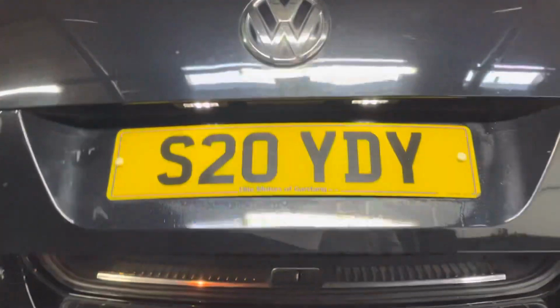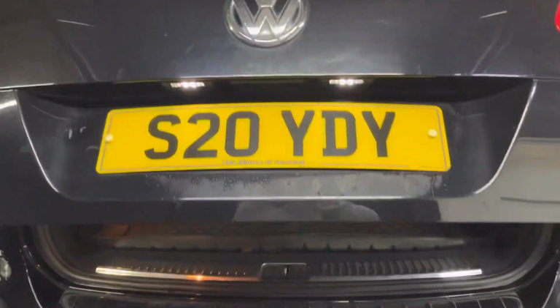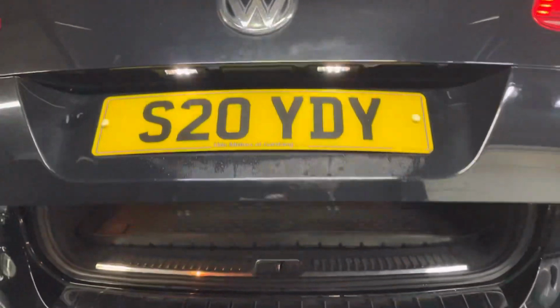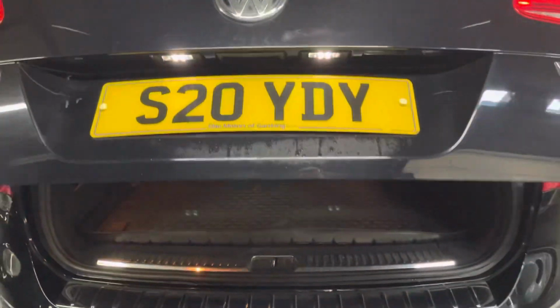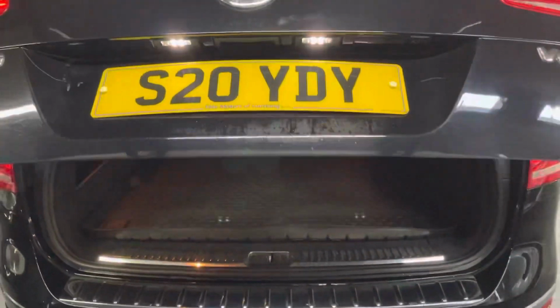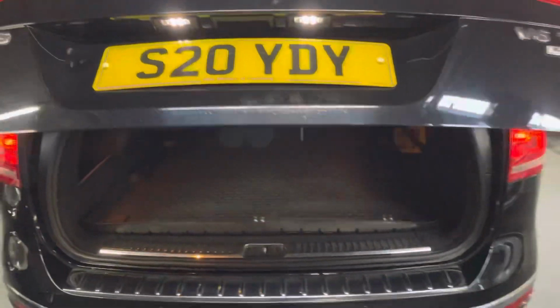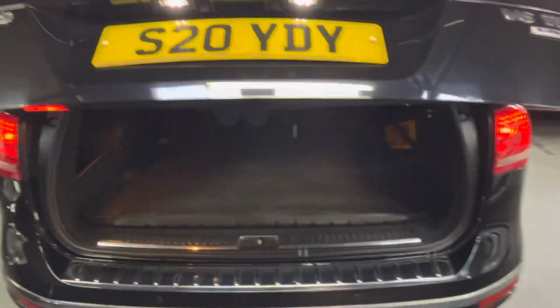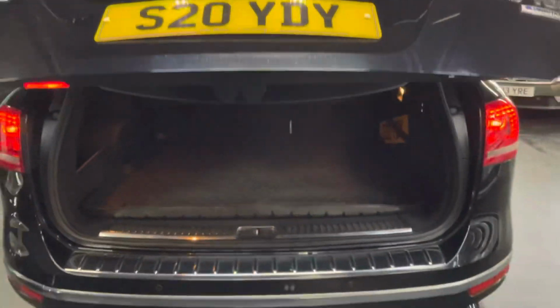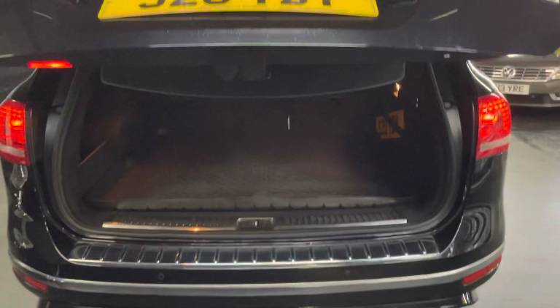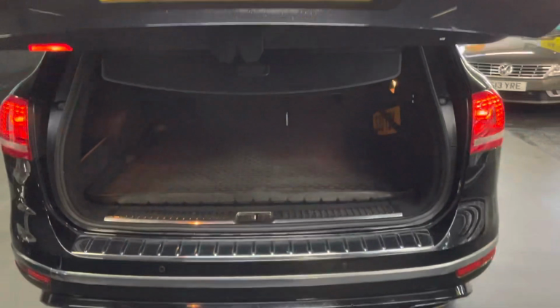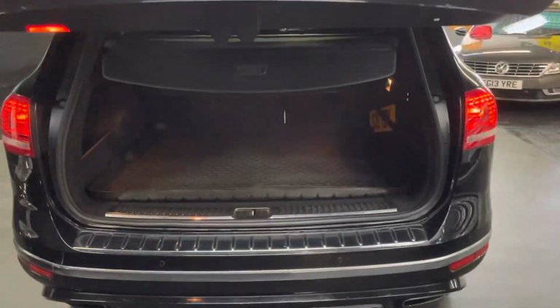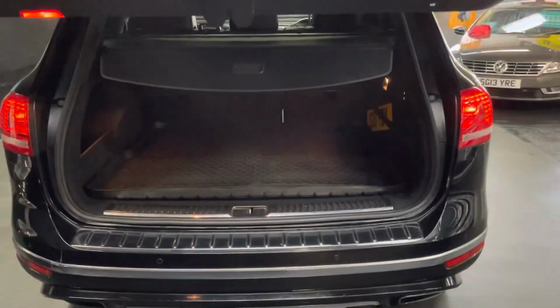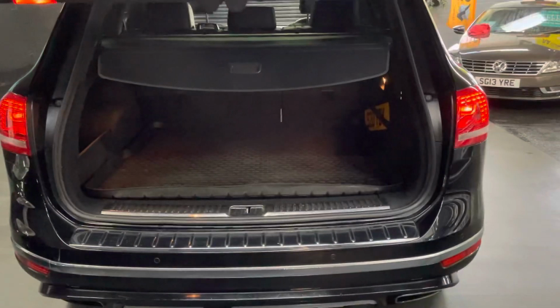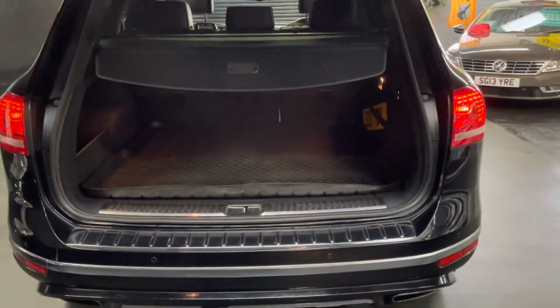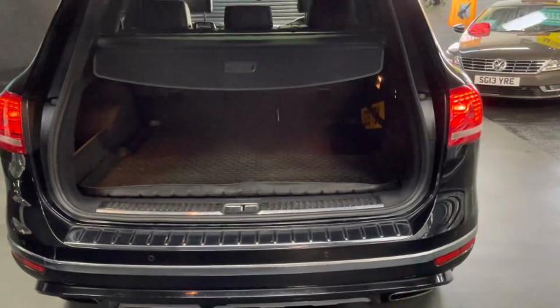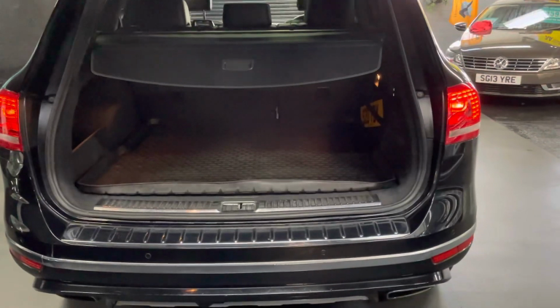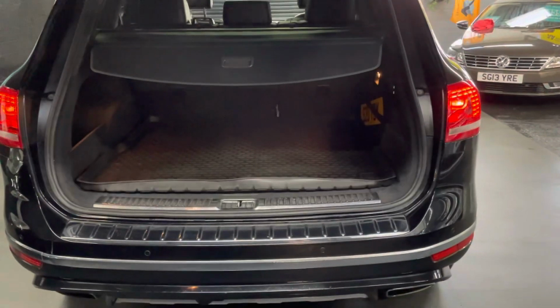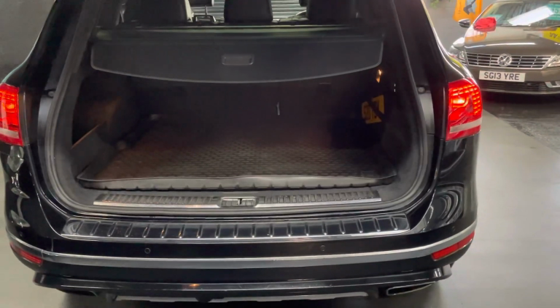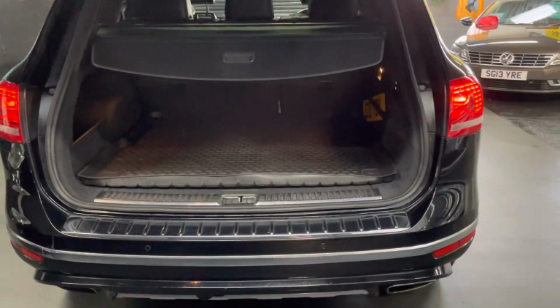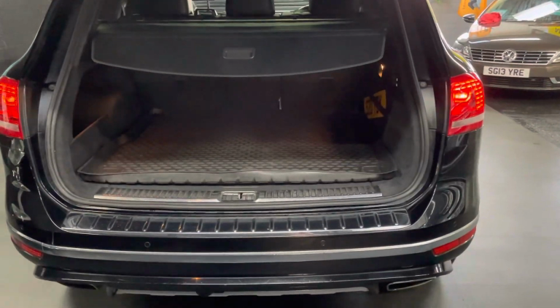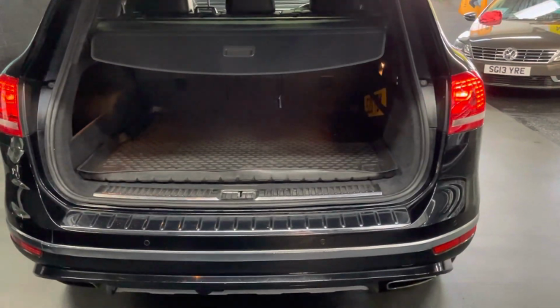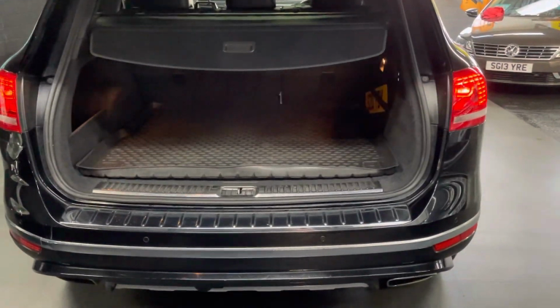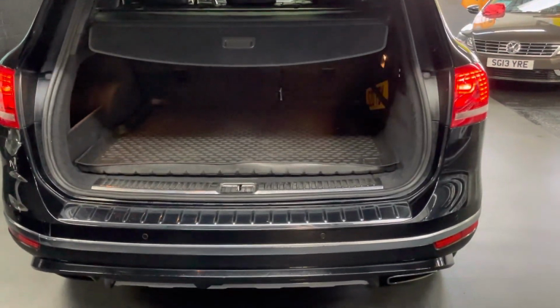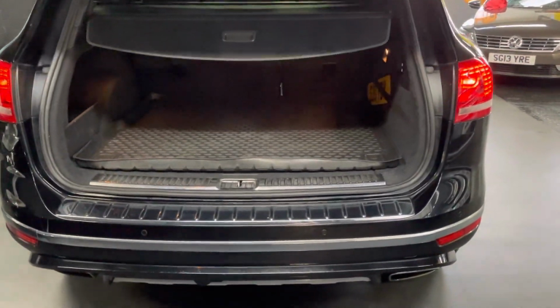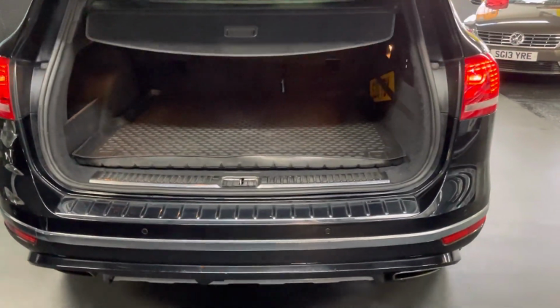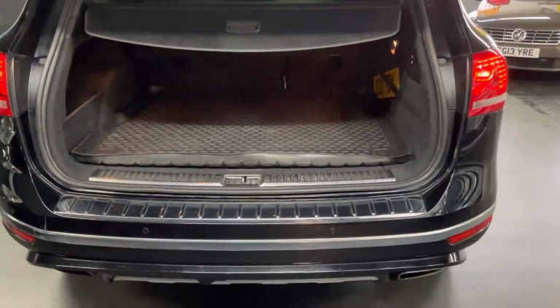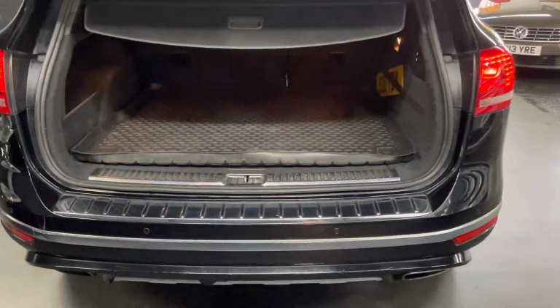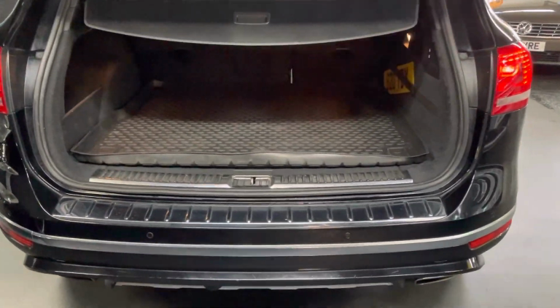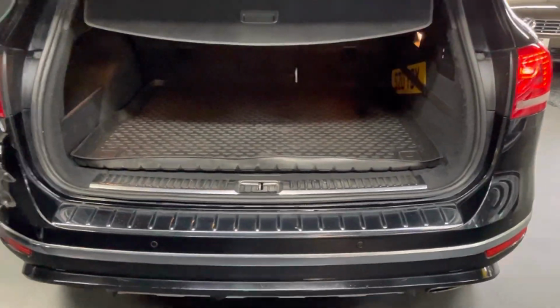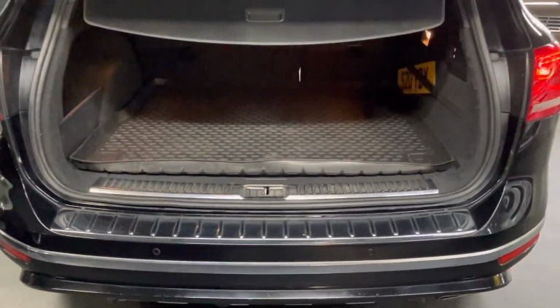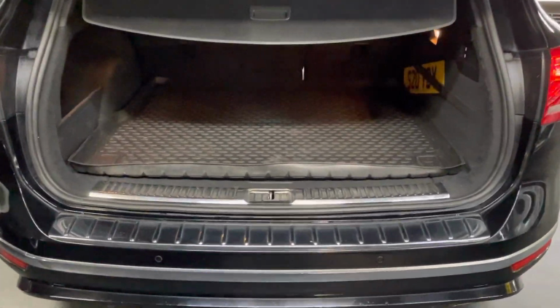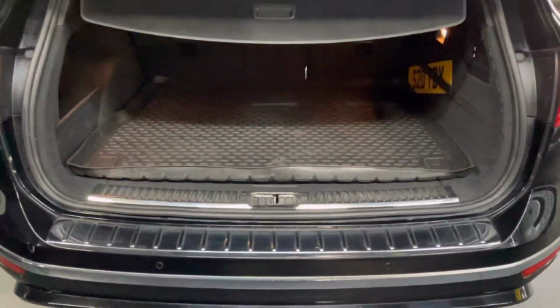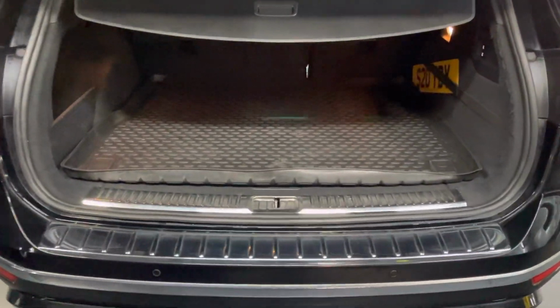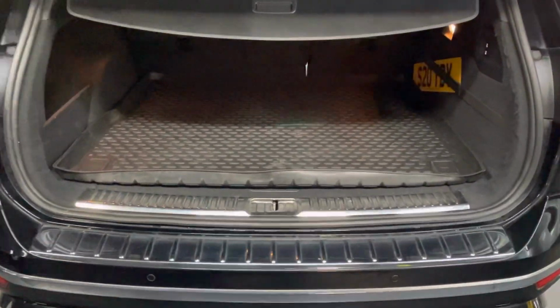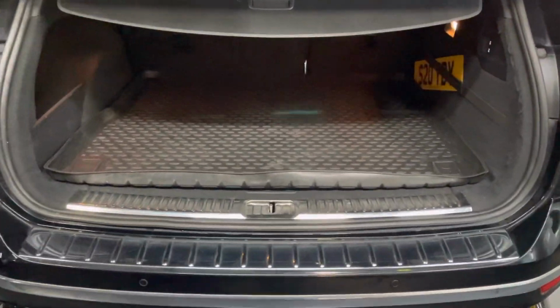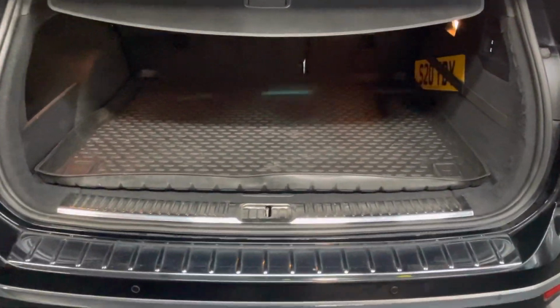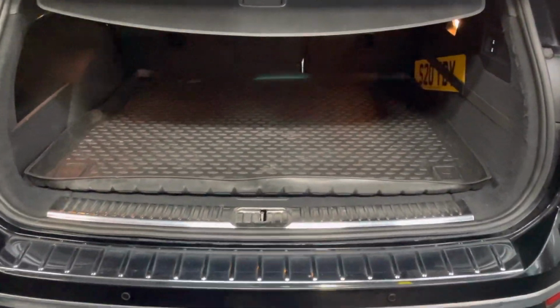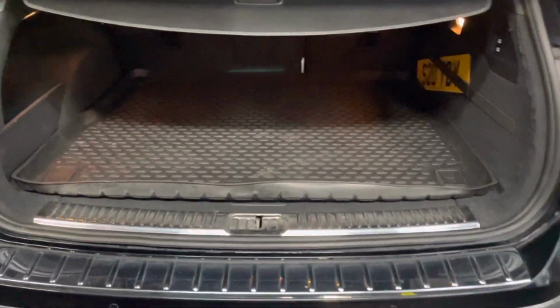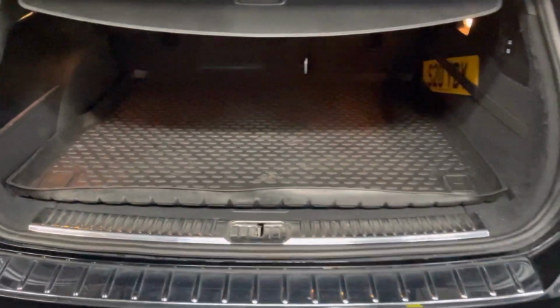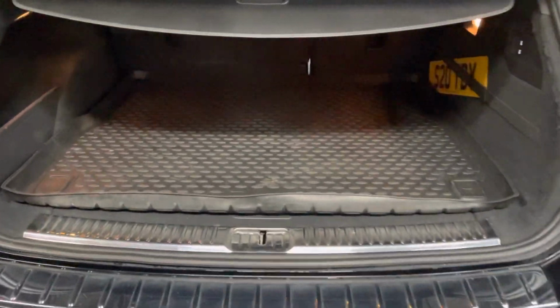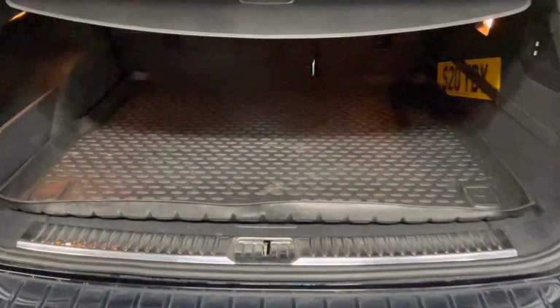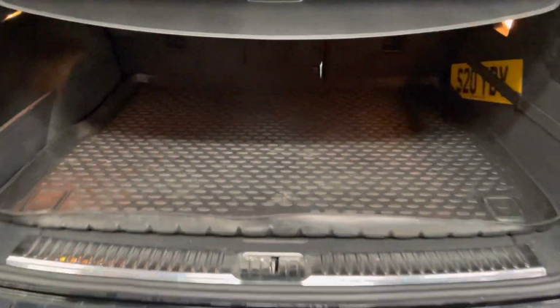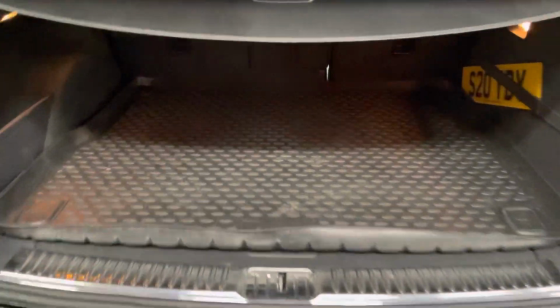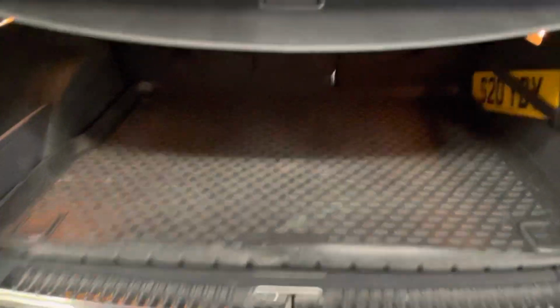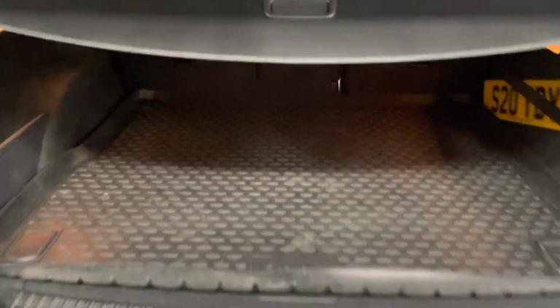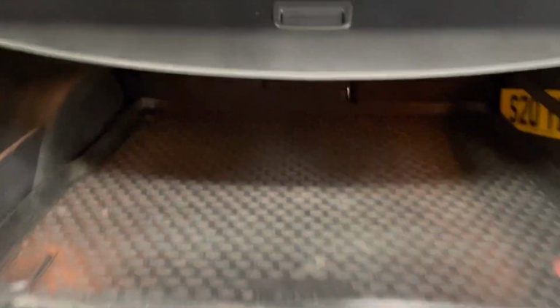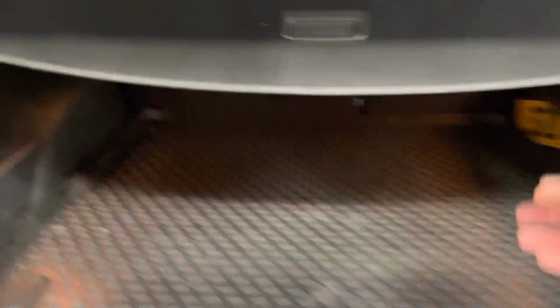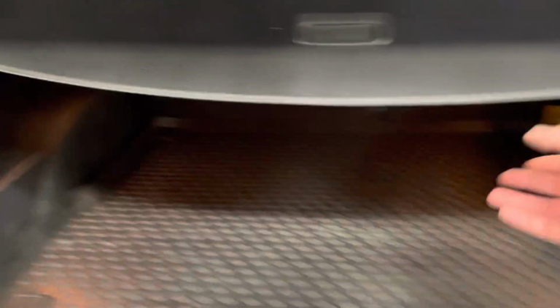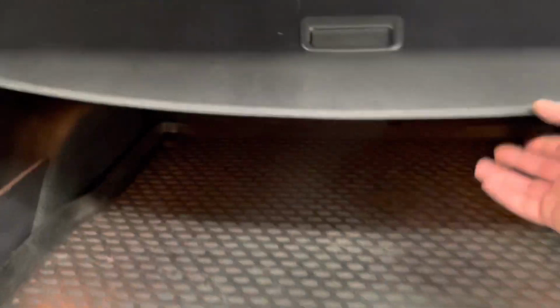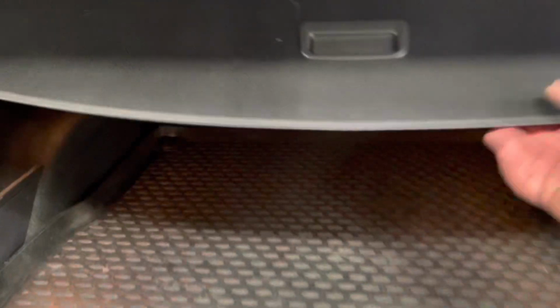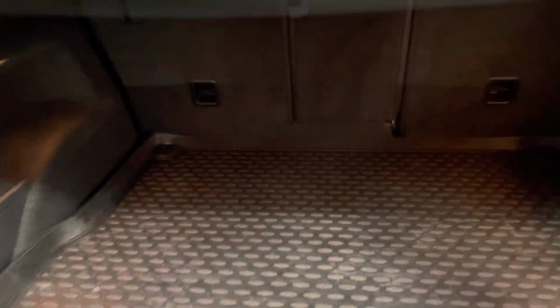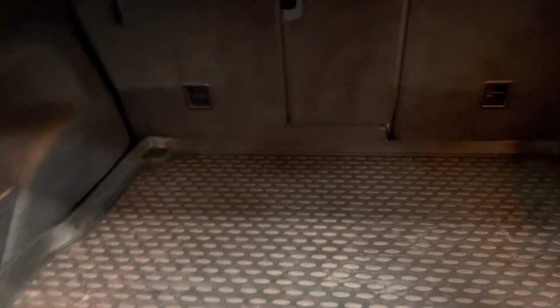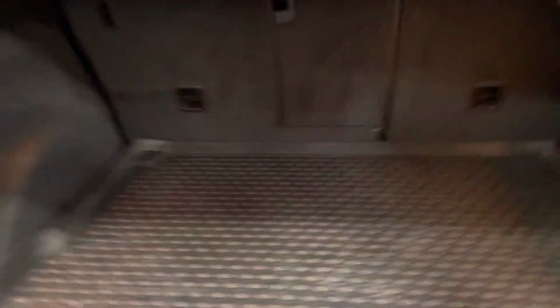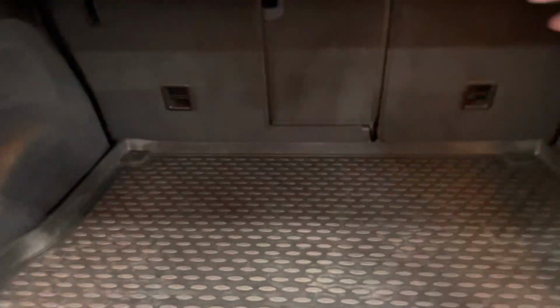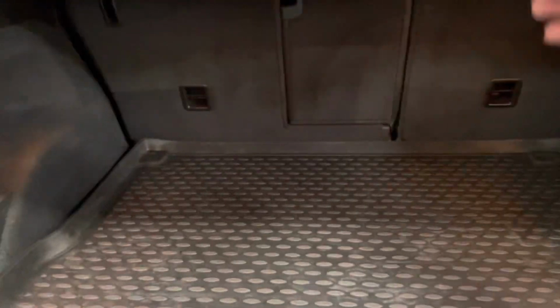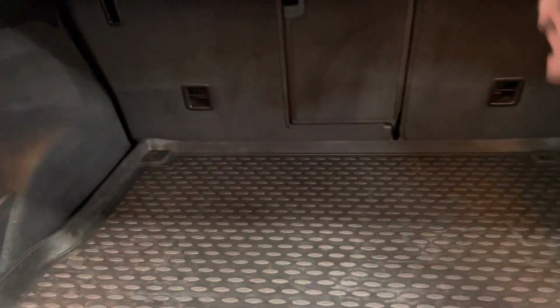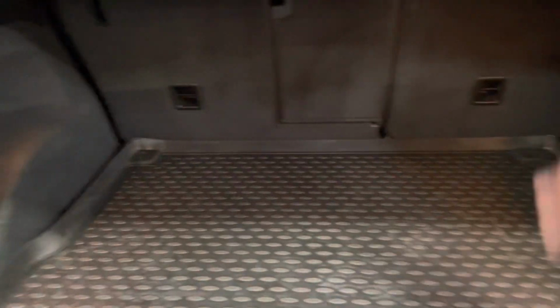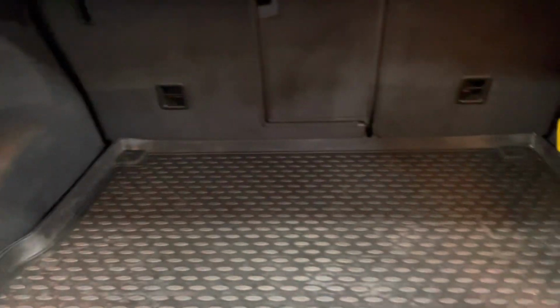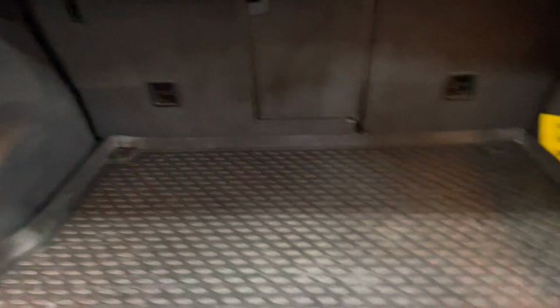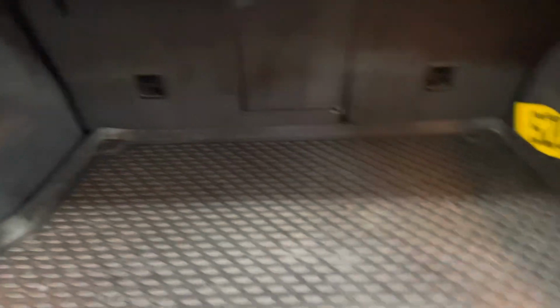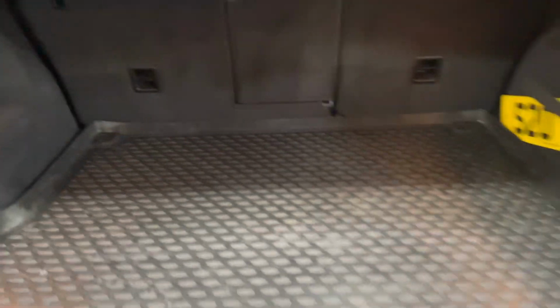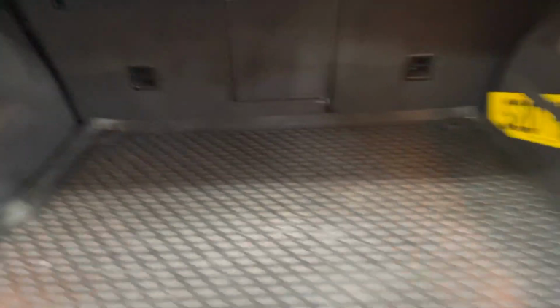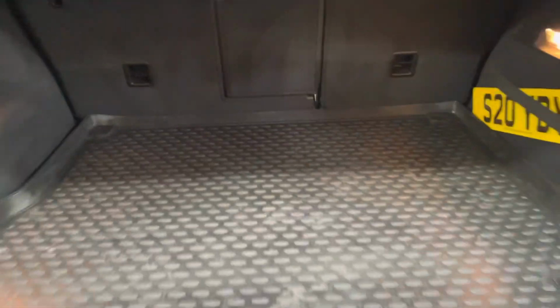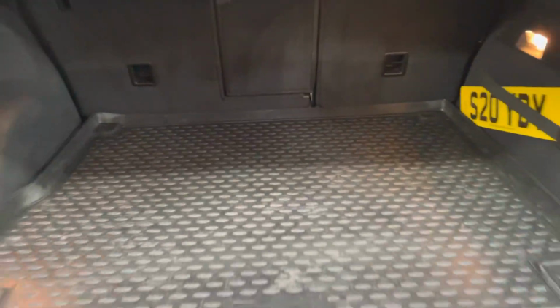There's your power boot, parcel shelf, and boot liner.